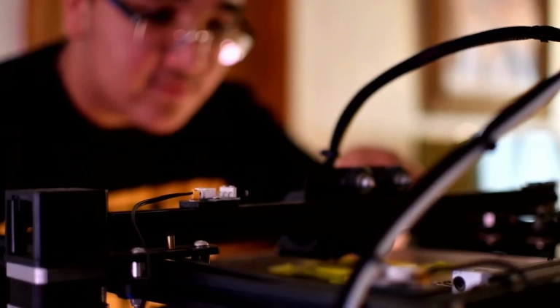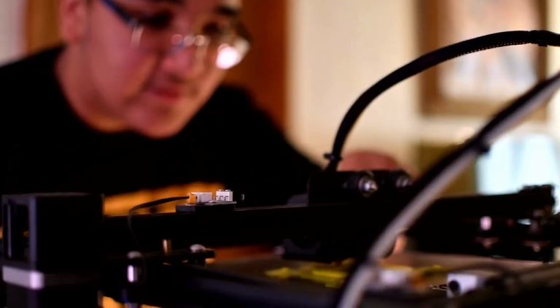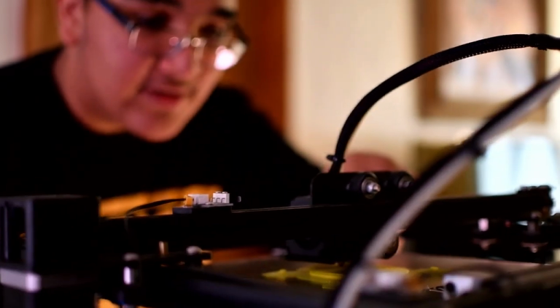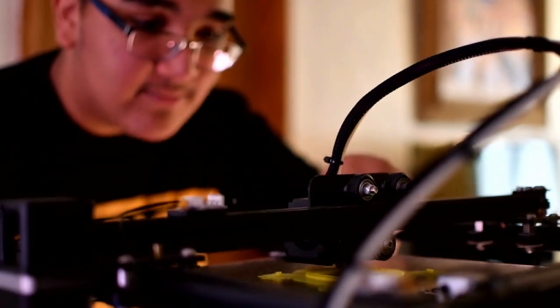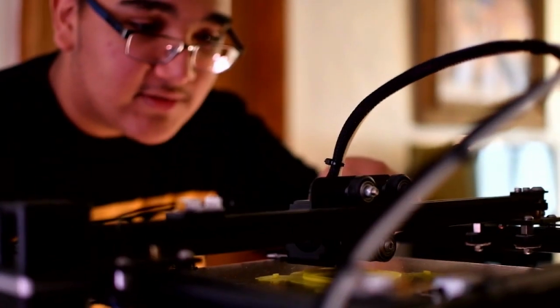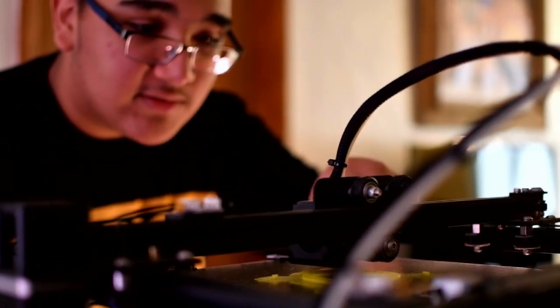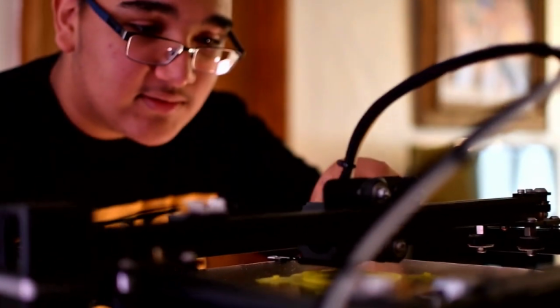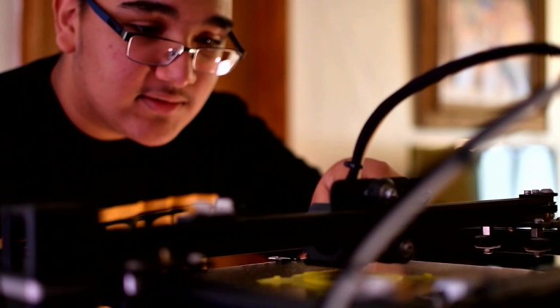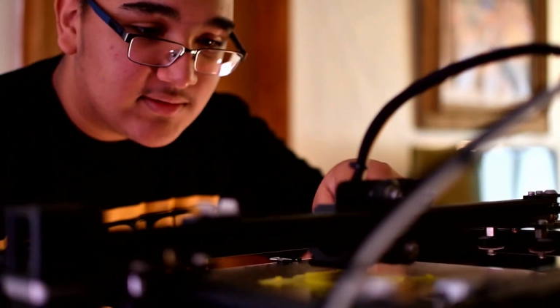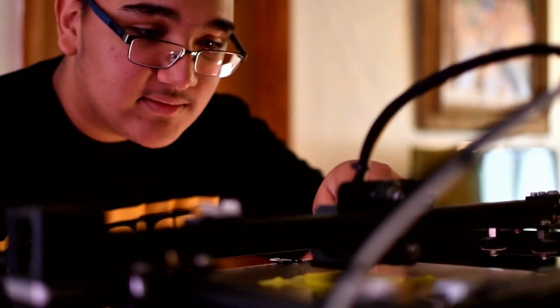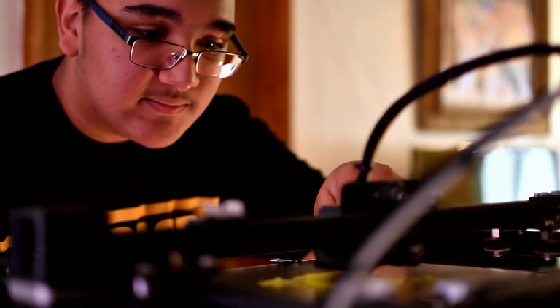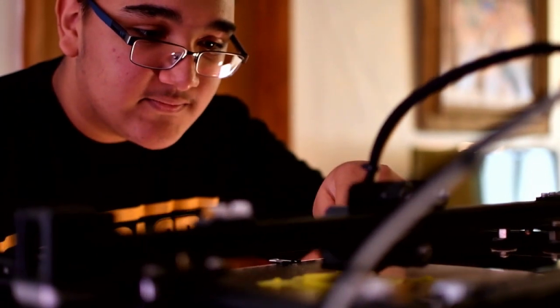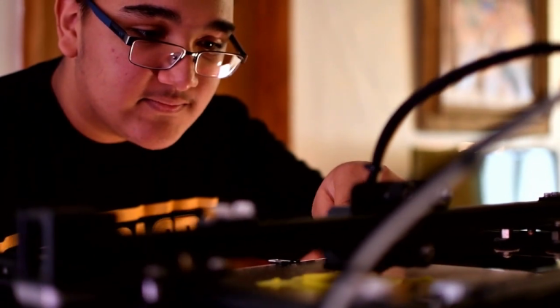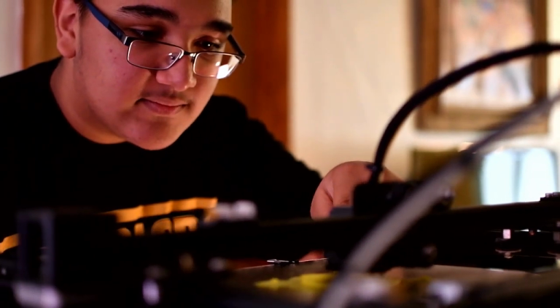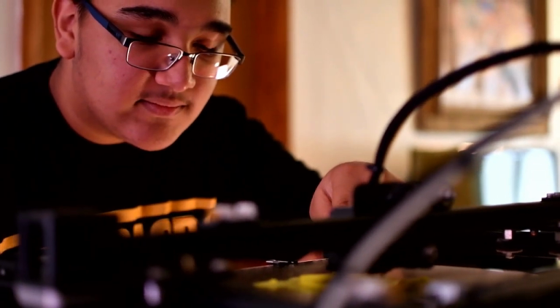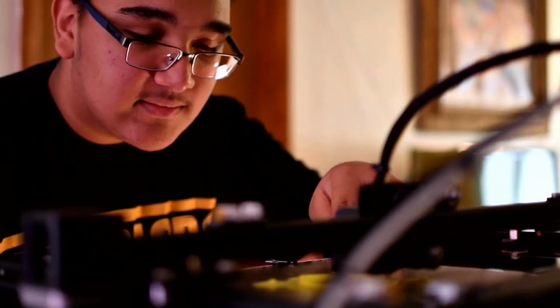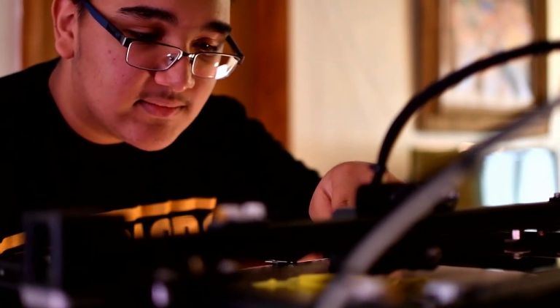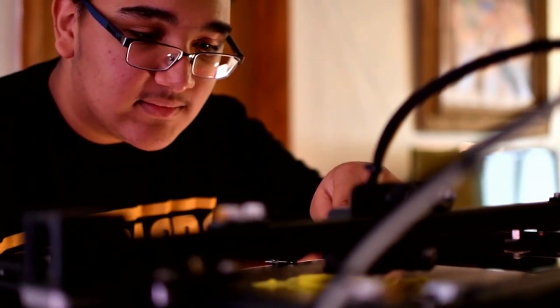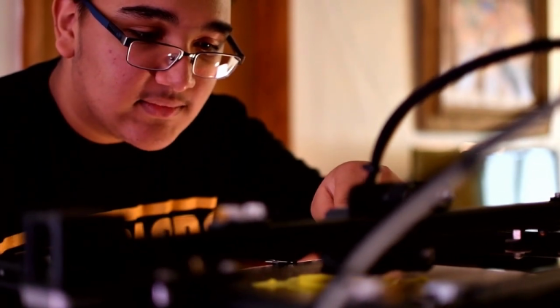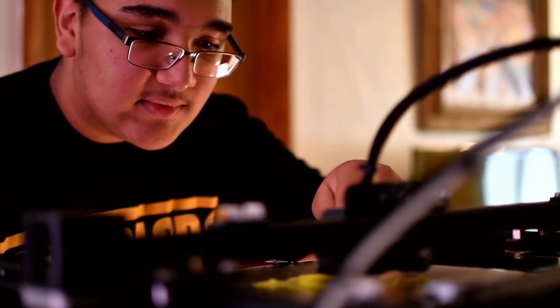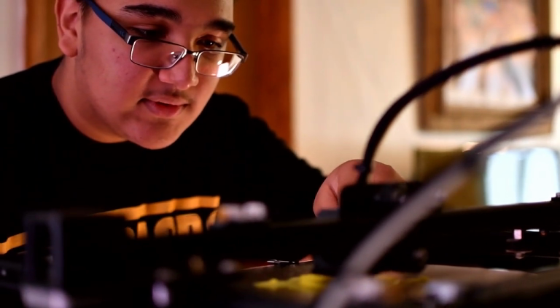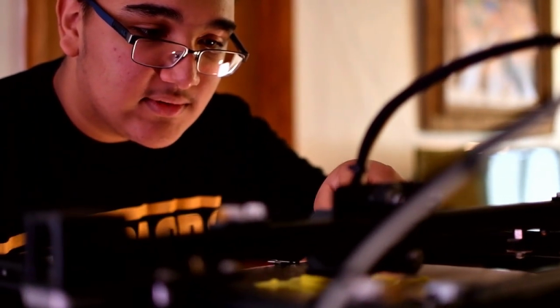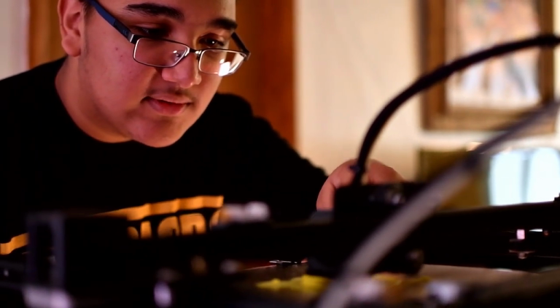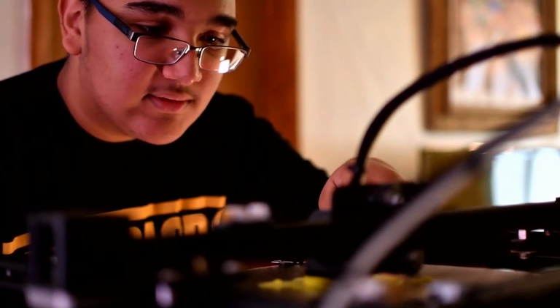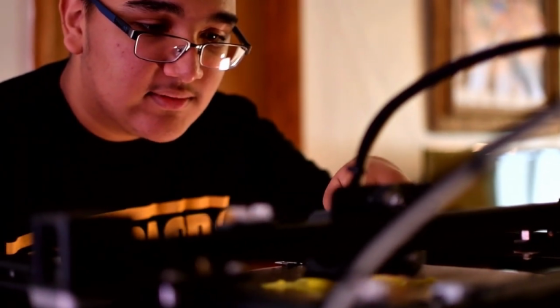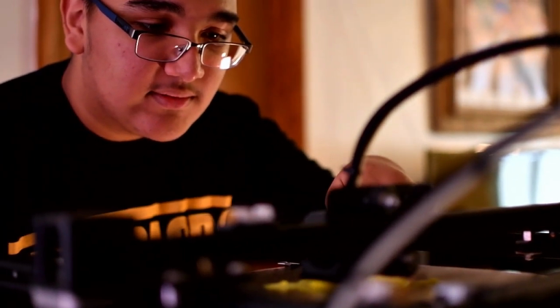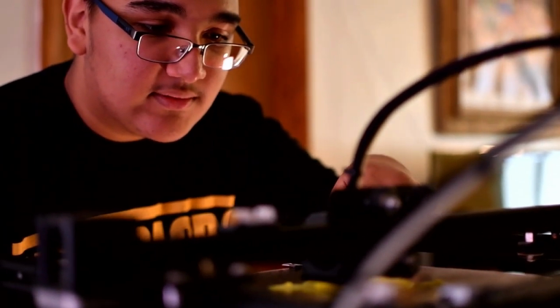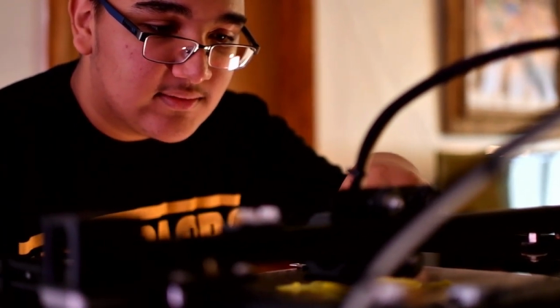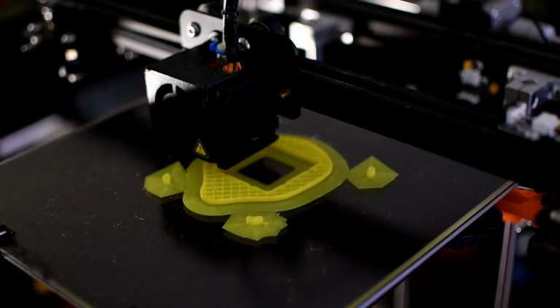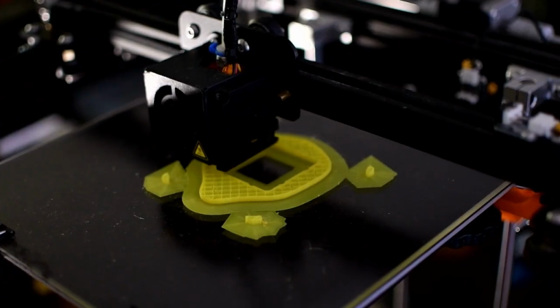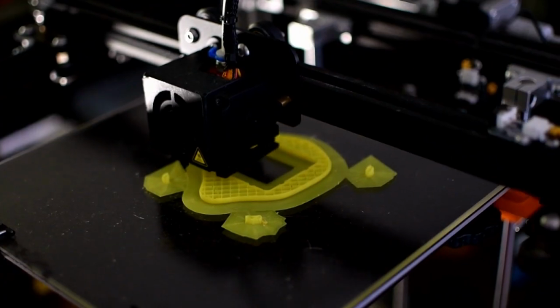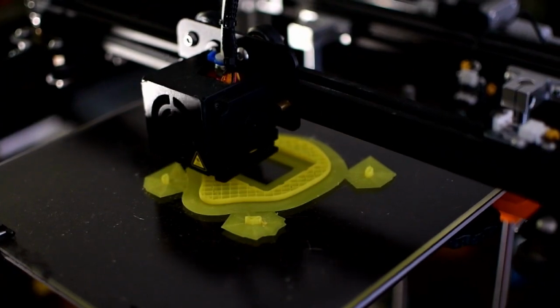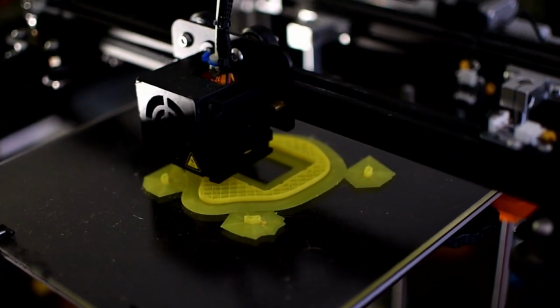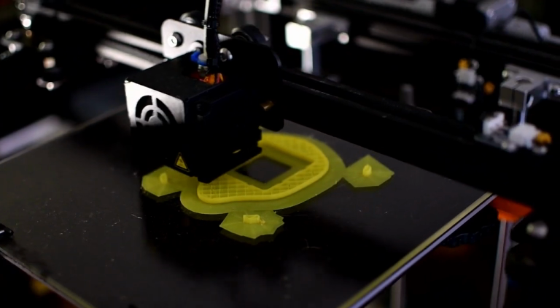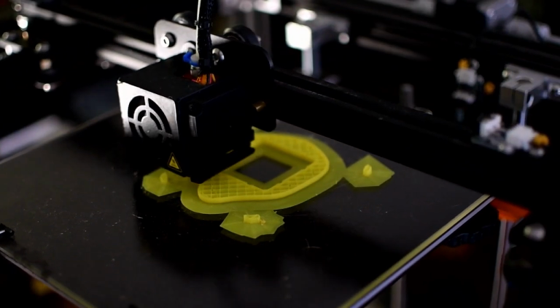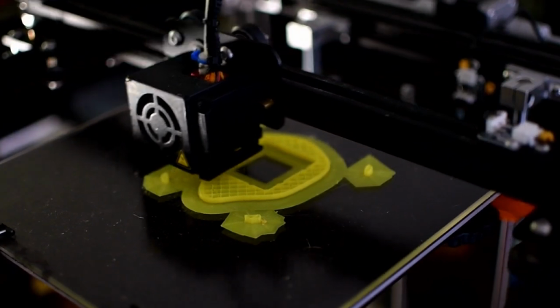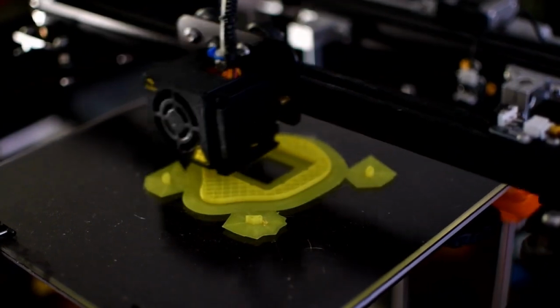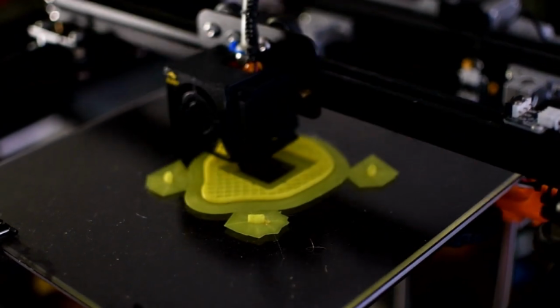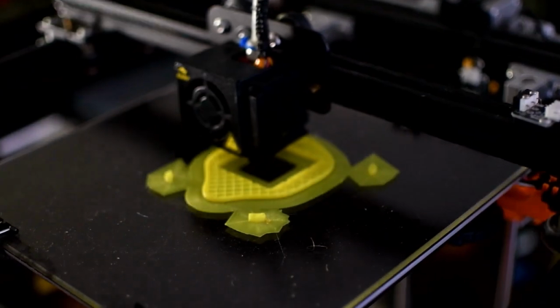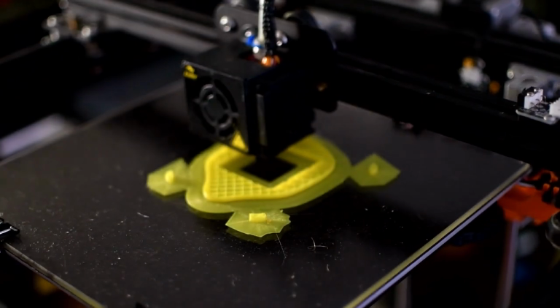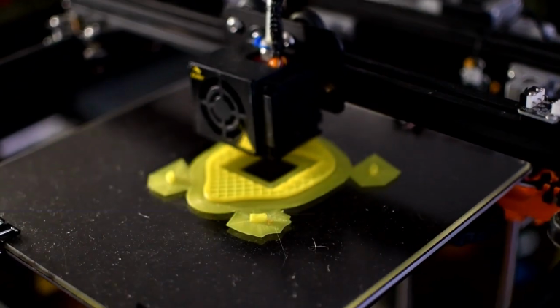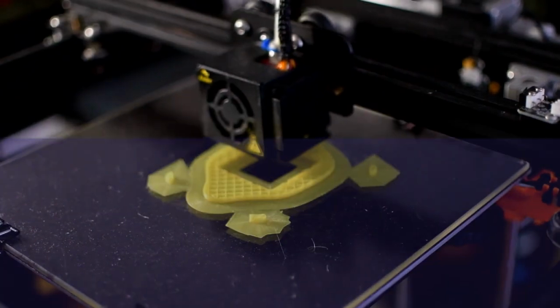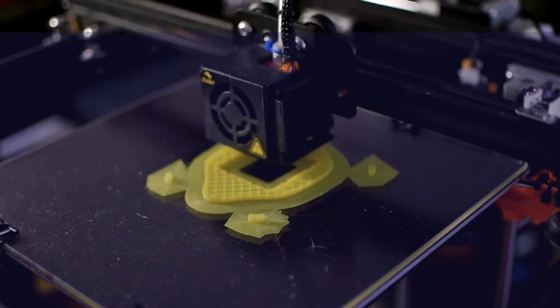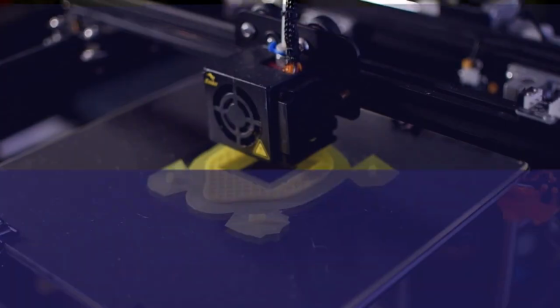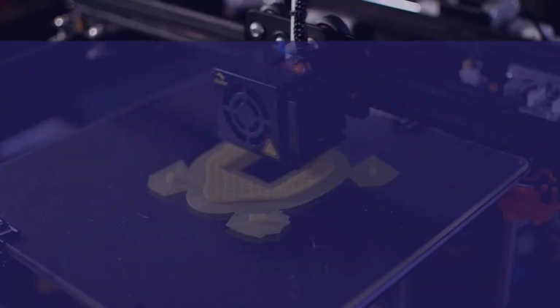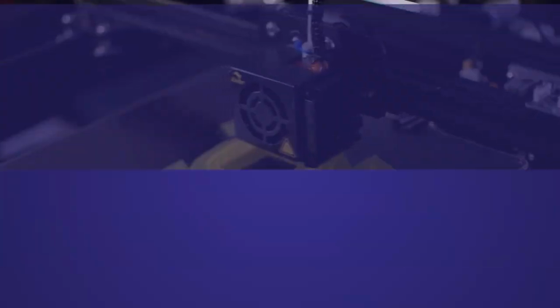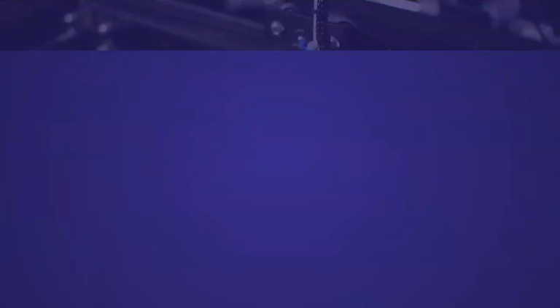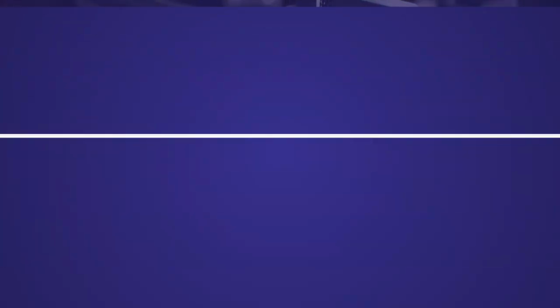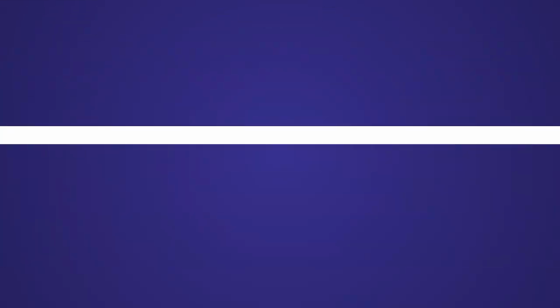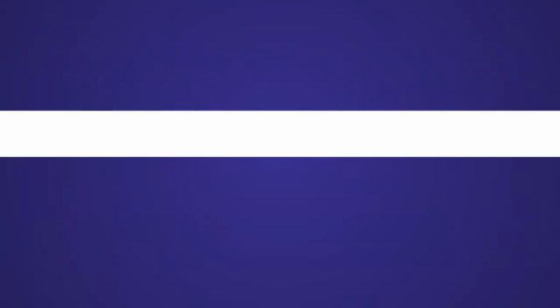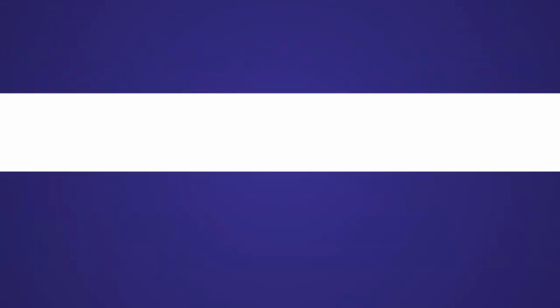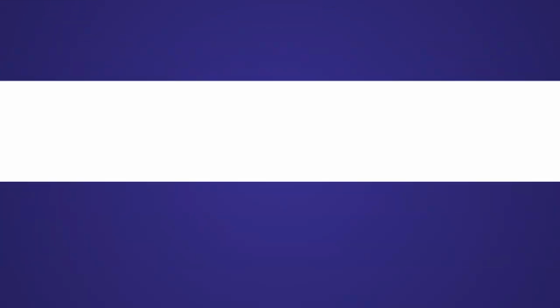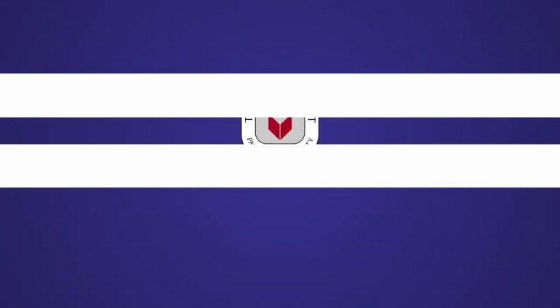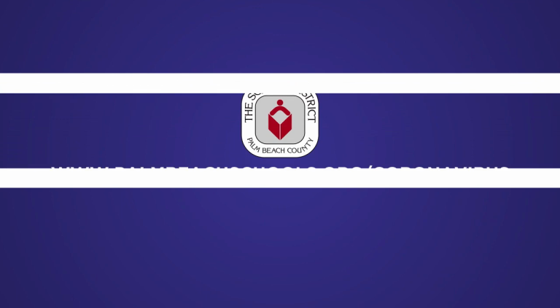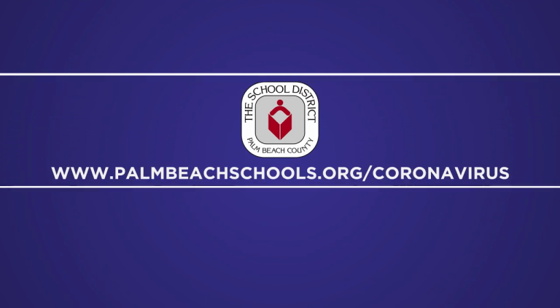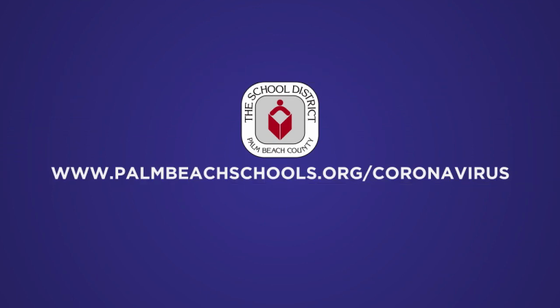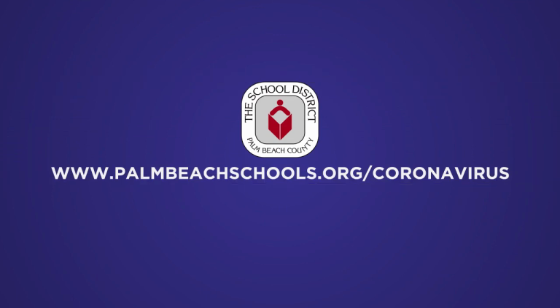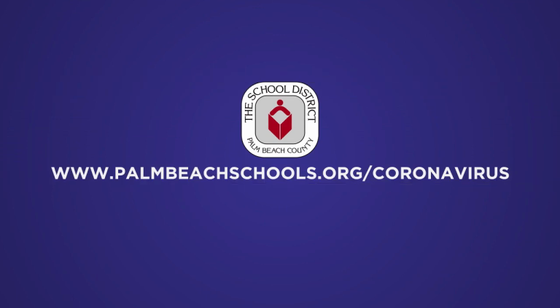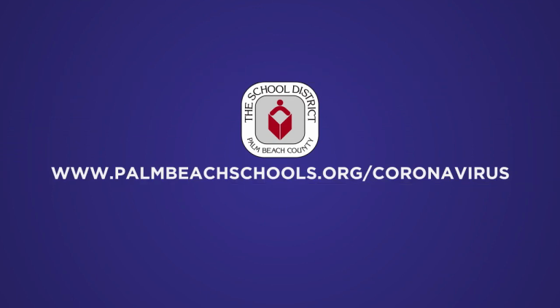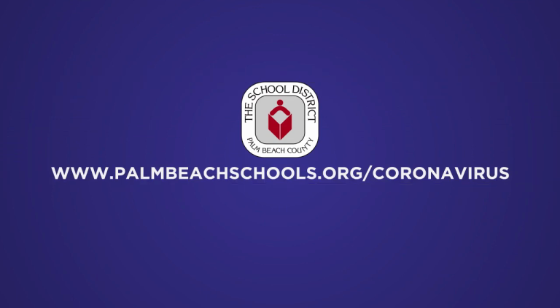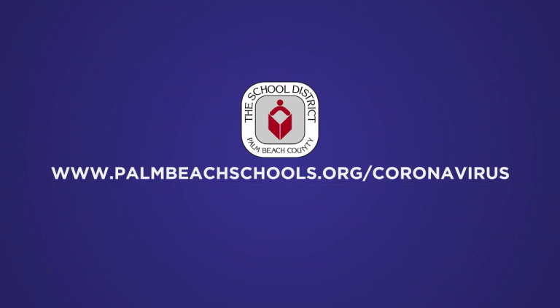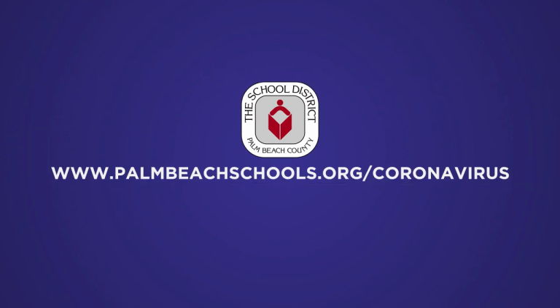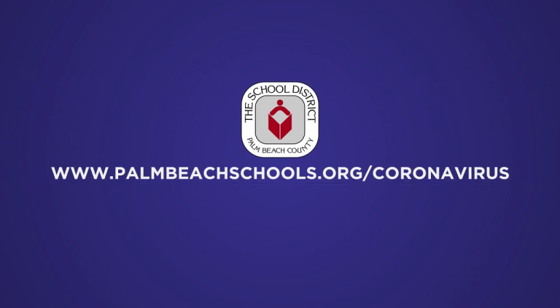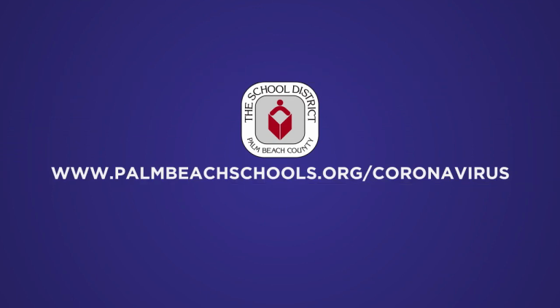Now we're in quarantine, we got nothing to do, so we wanted to help out as a collective effort to flatten the curve of the virus.